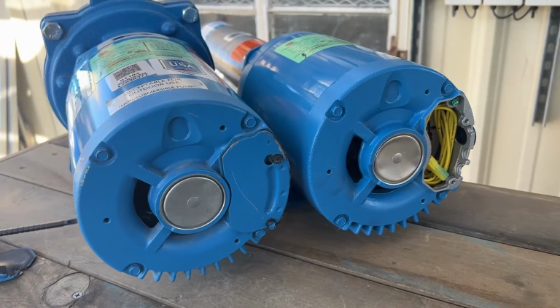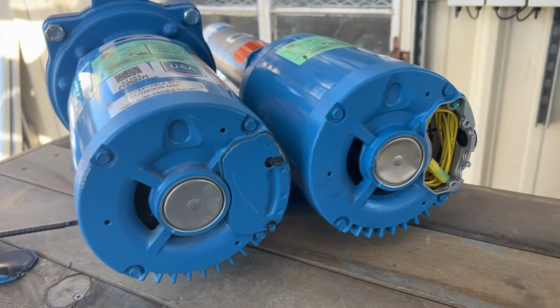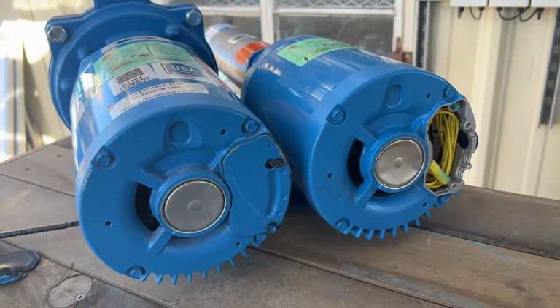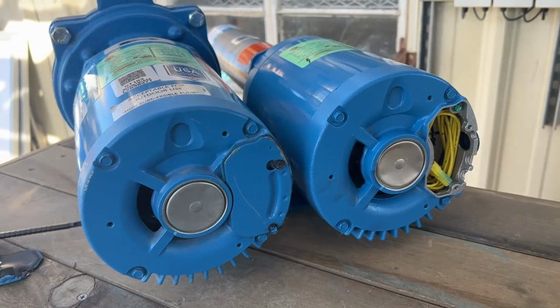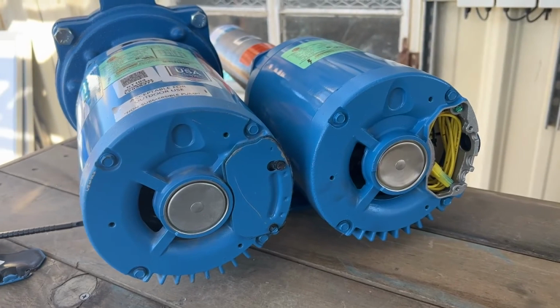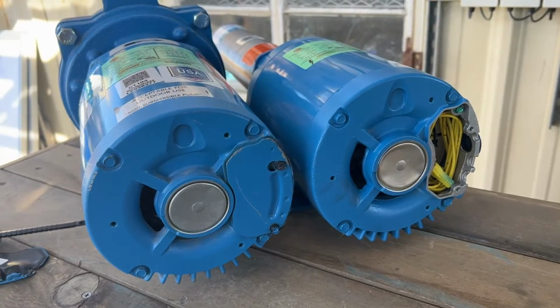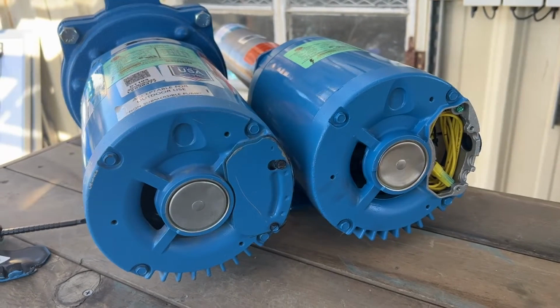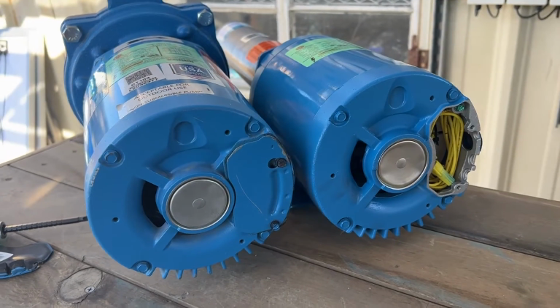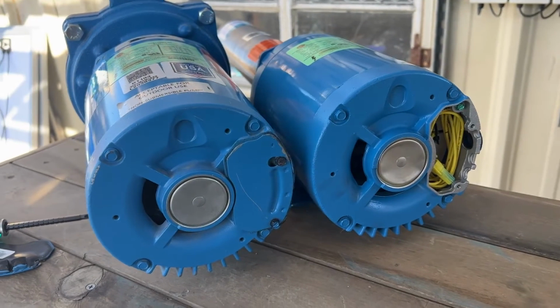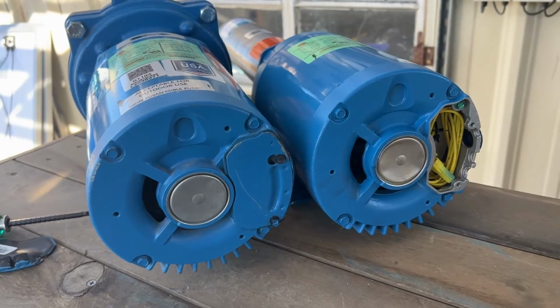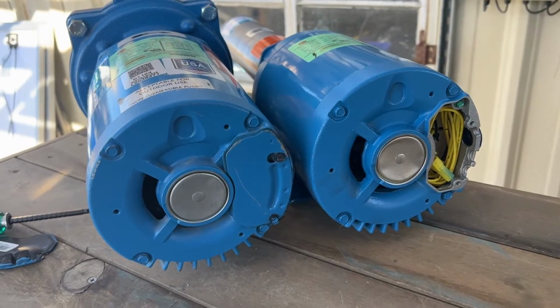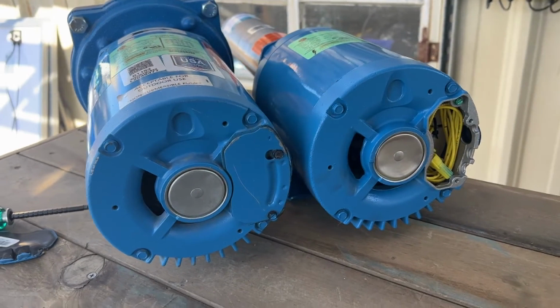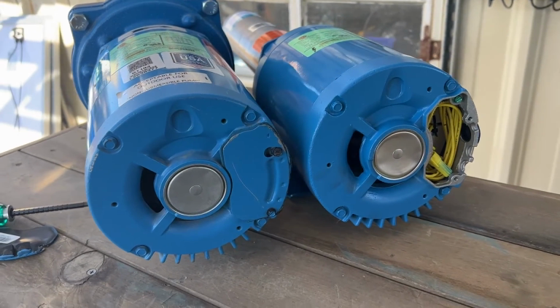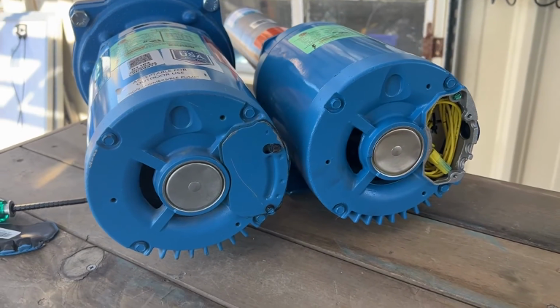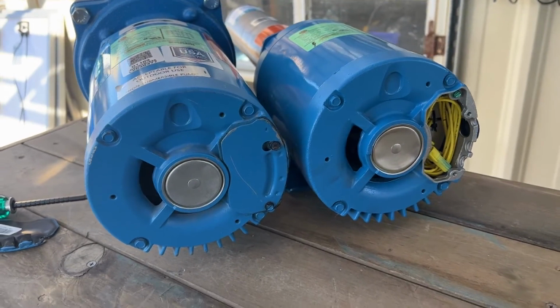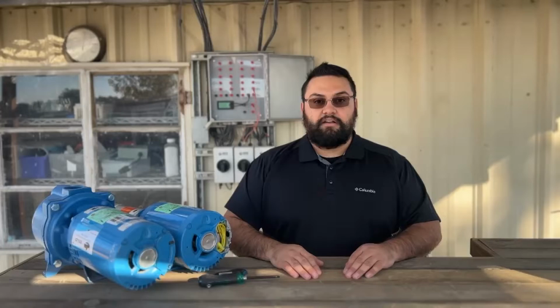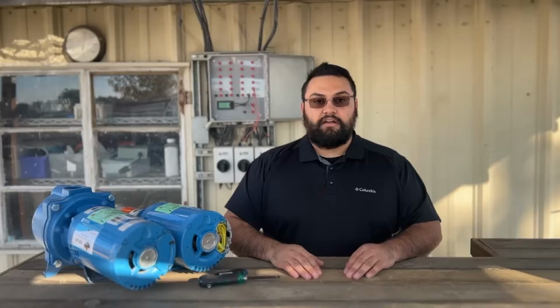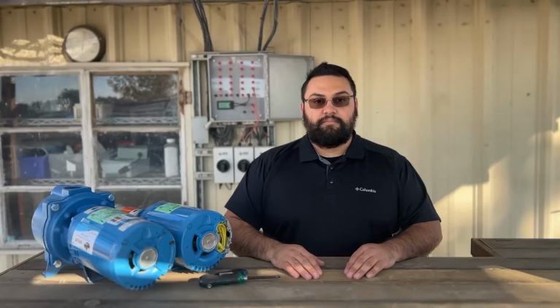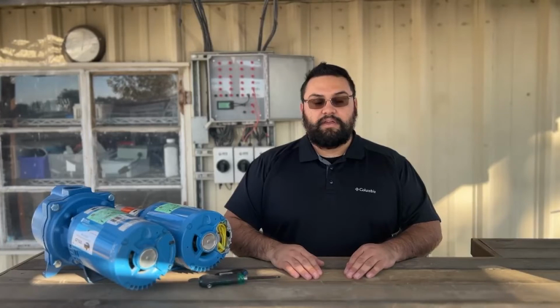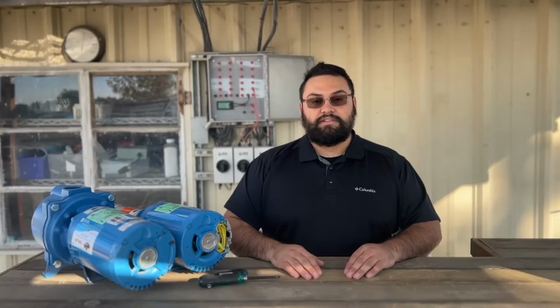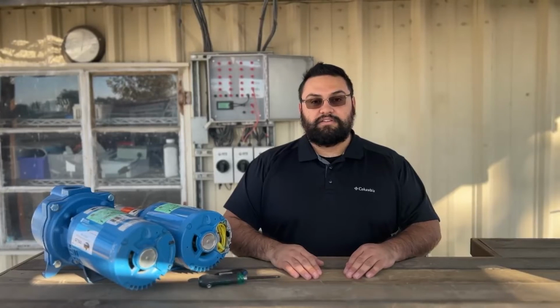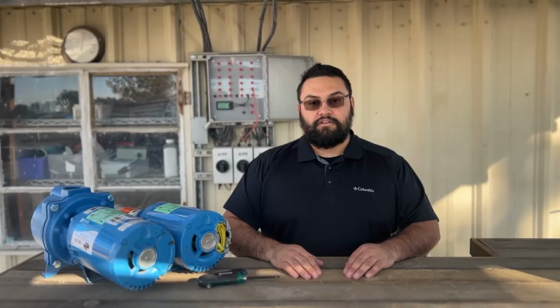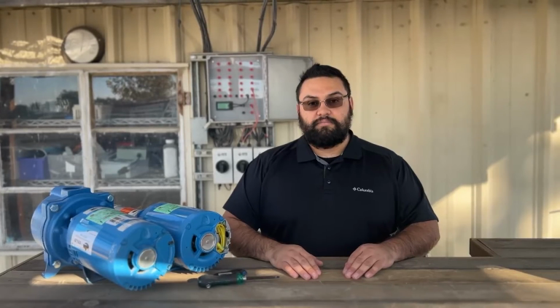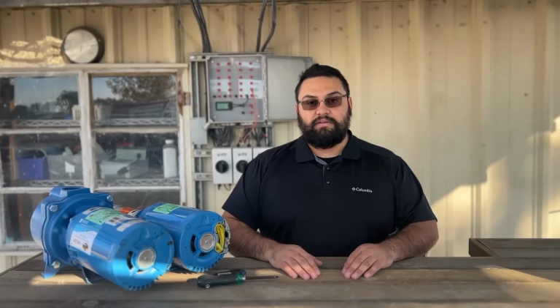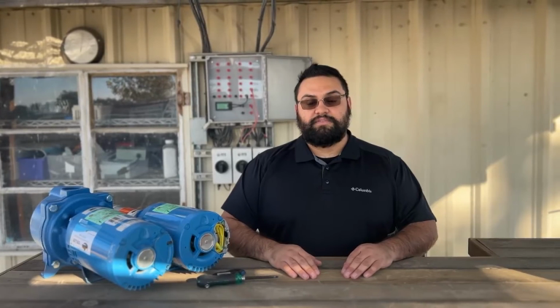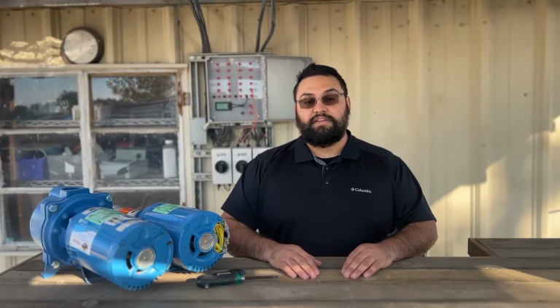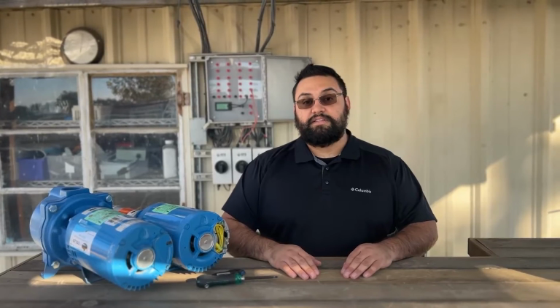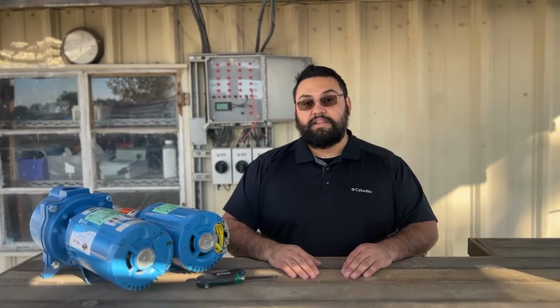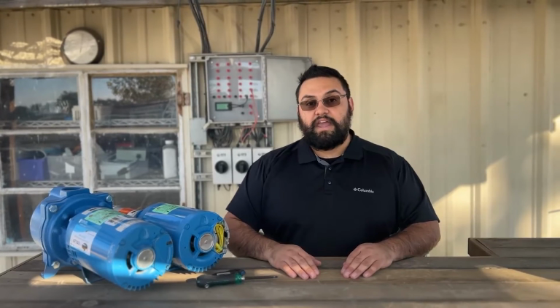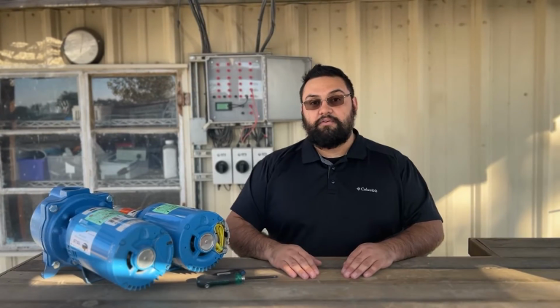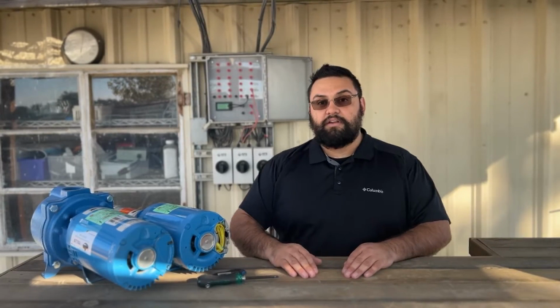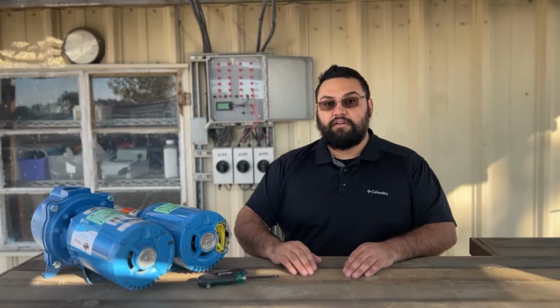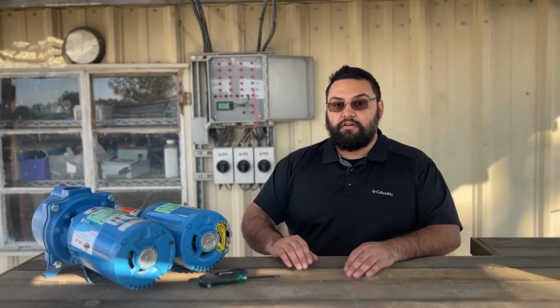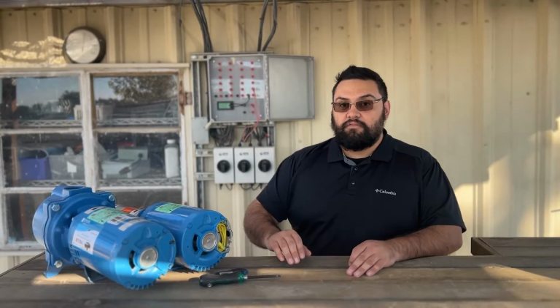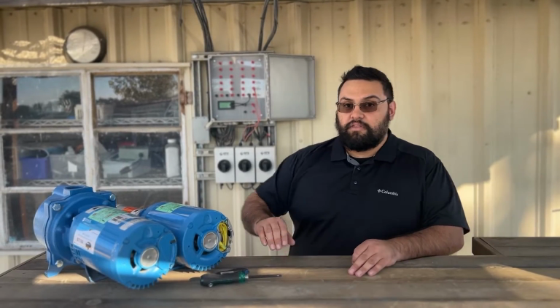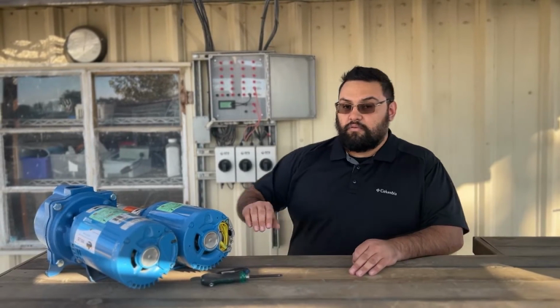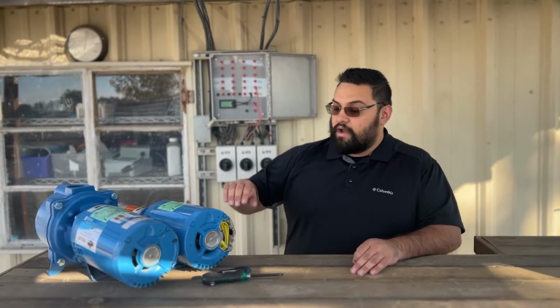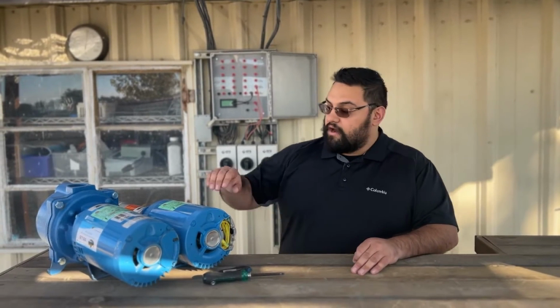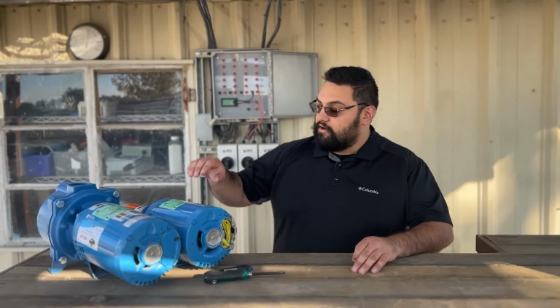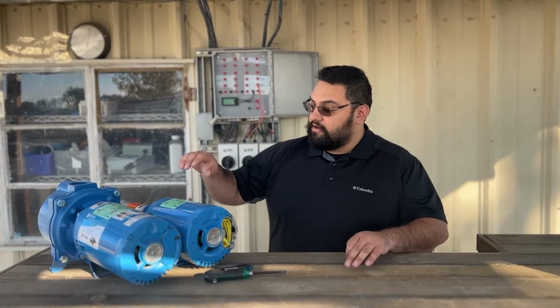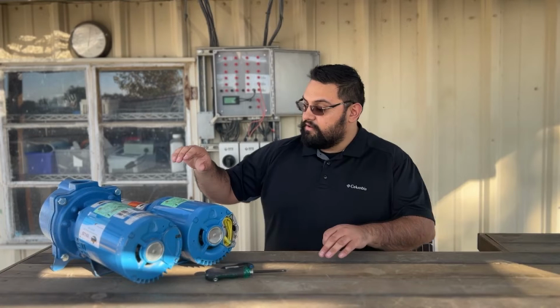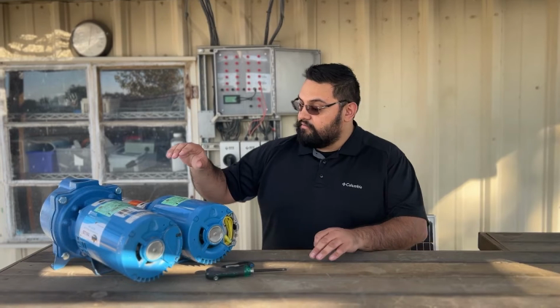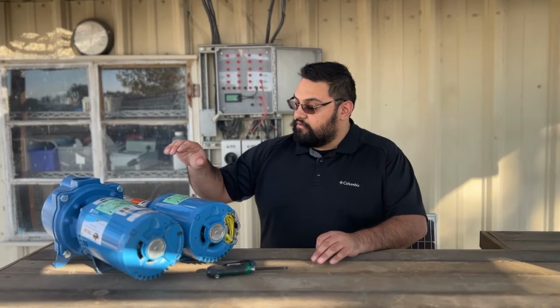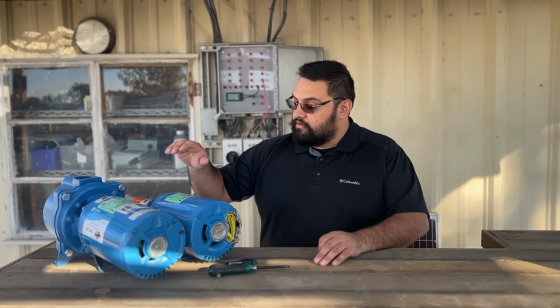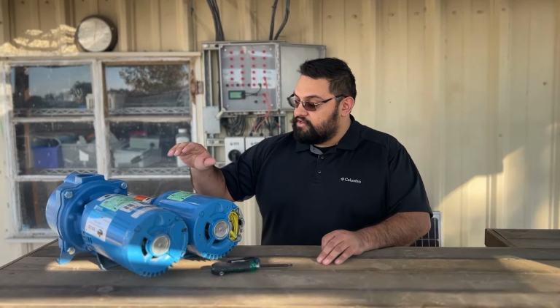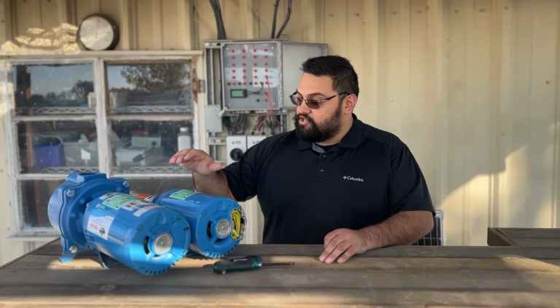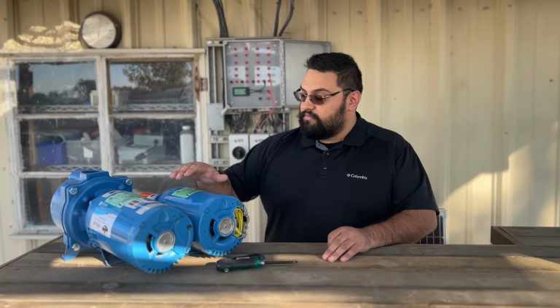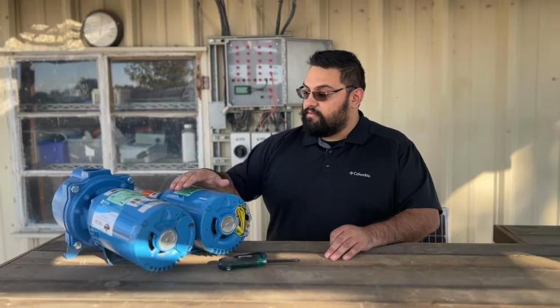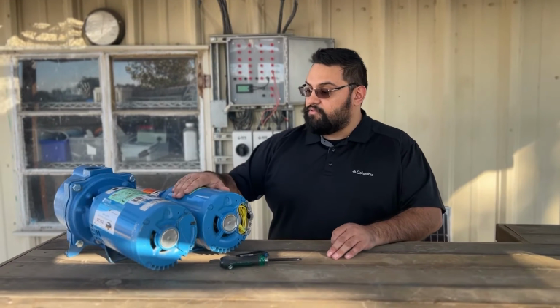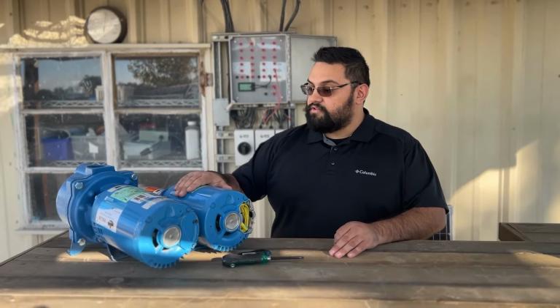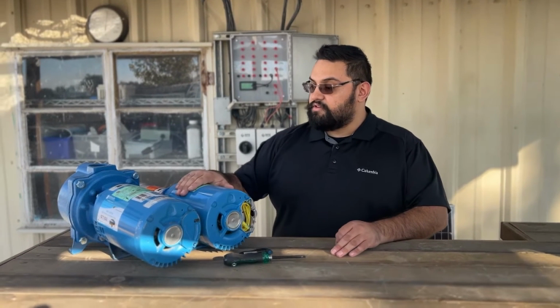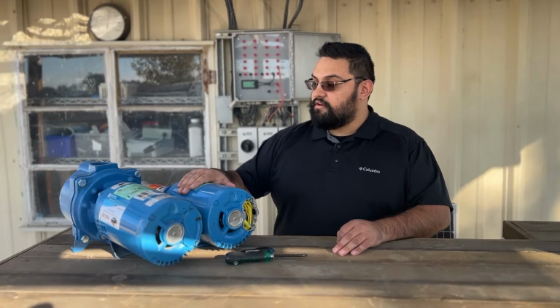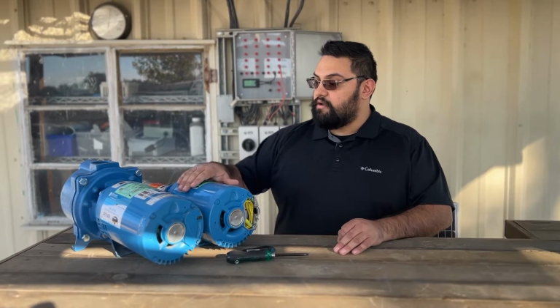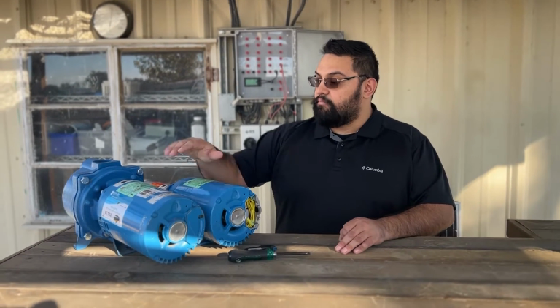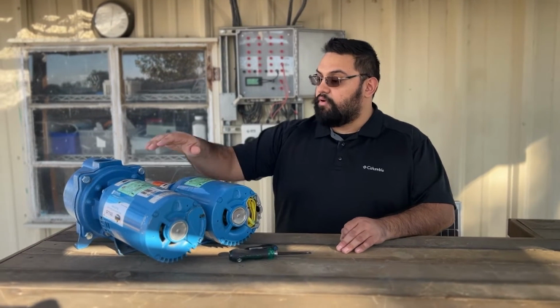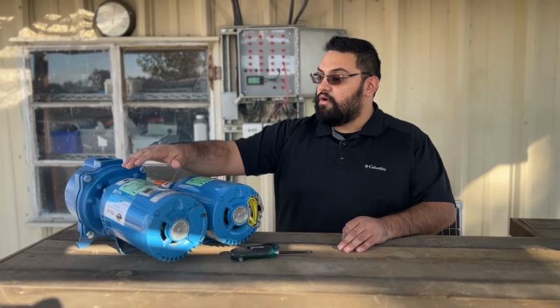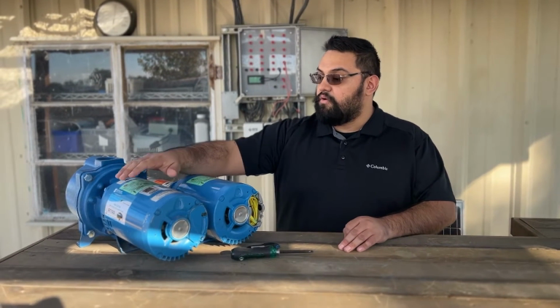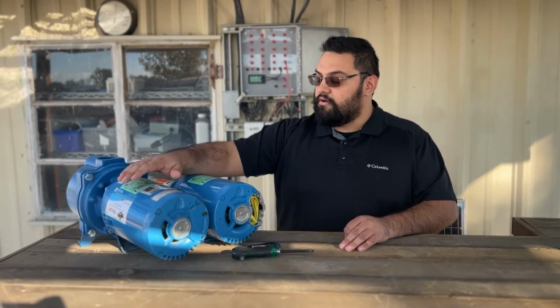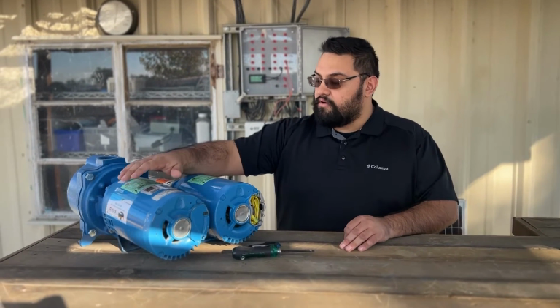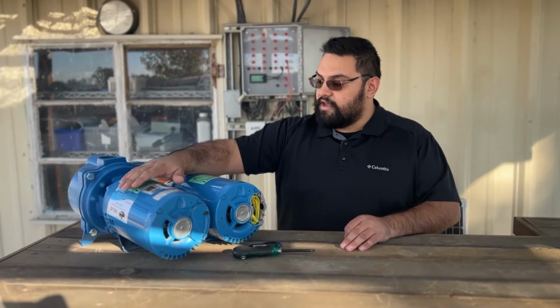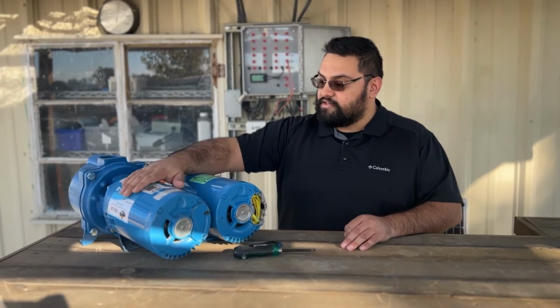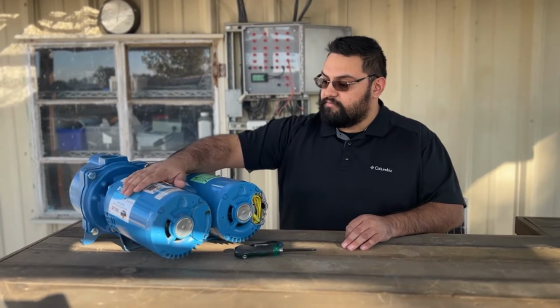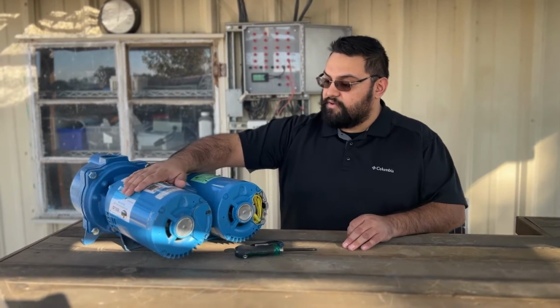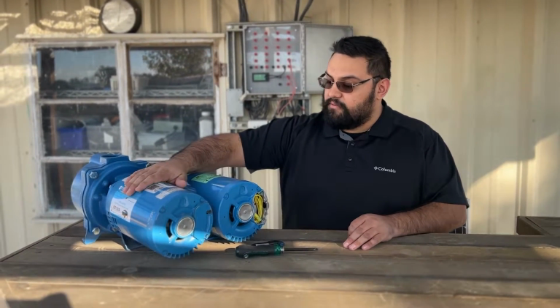Hey, I'm Miner, an engineer here at RPS Solar Pumps, and today we're going to go over the wiring for the GB Booster and Pro Irrigation Pump.